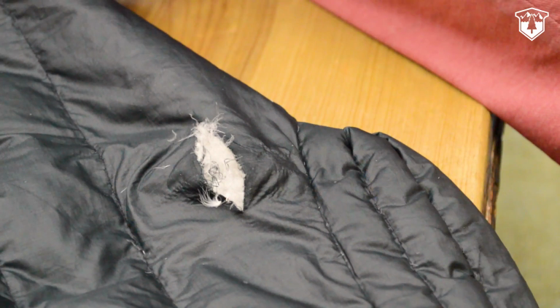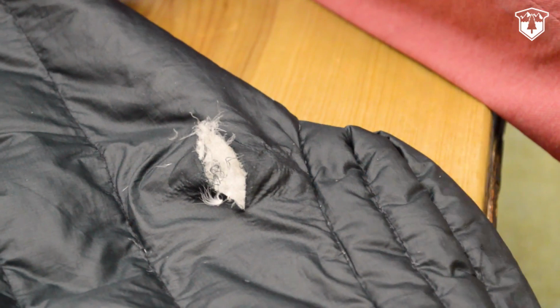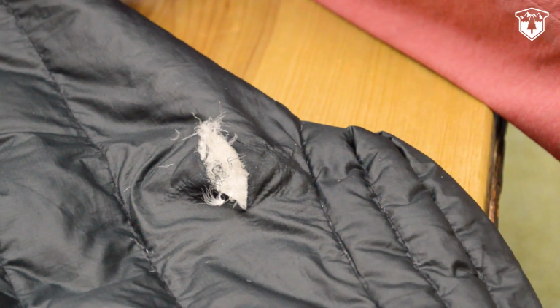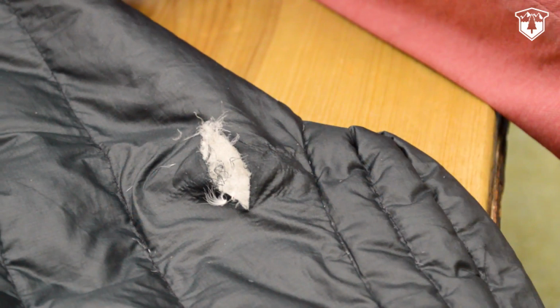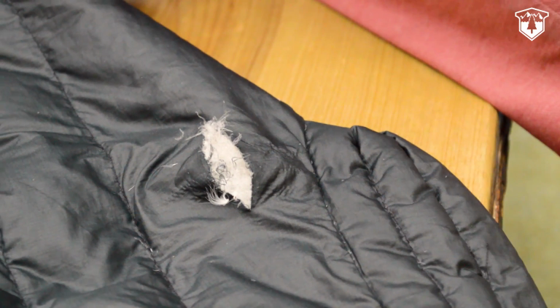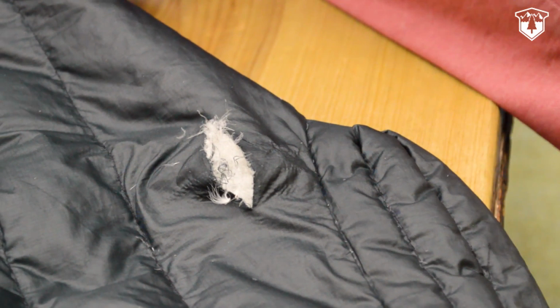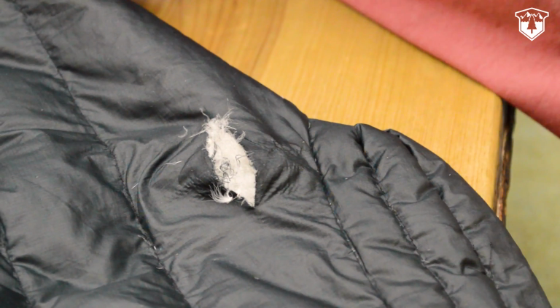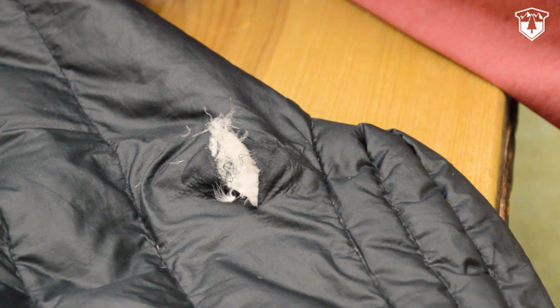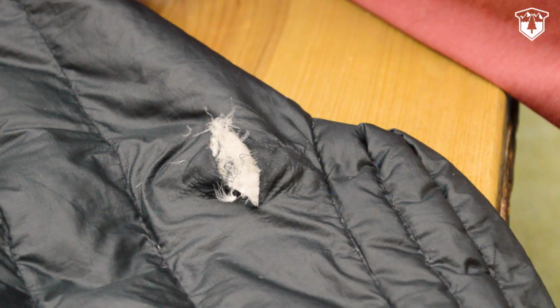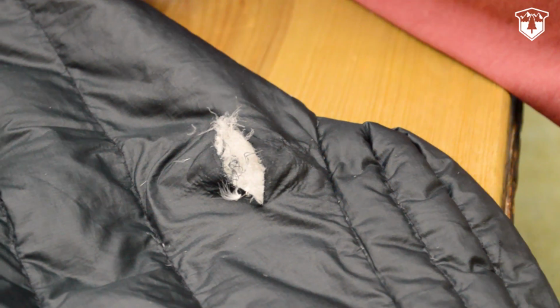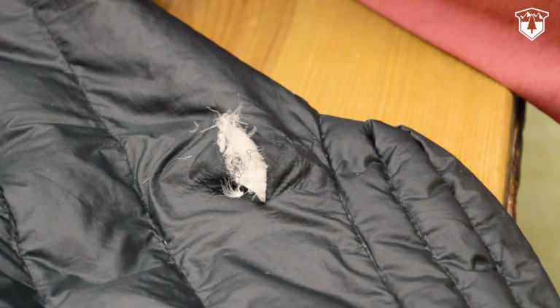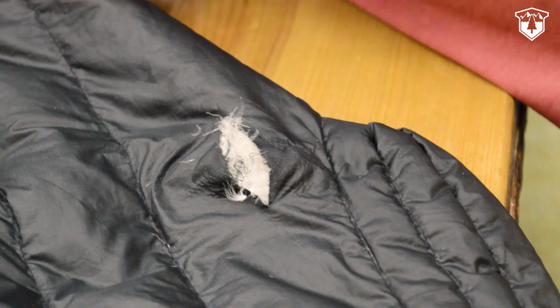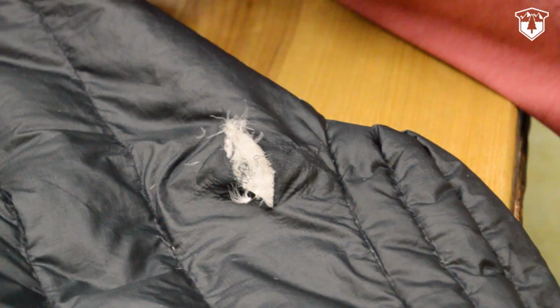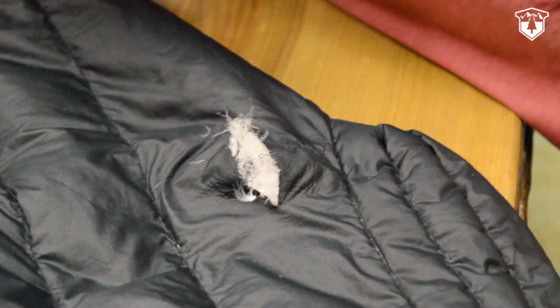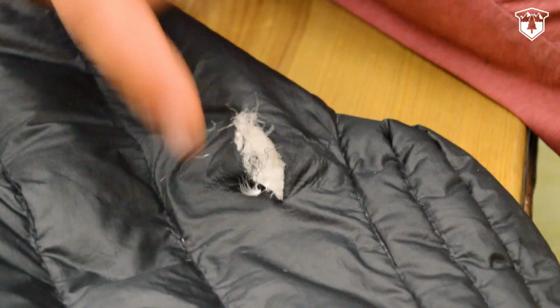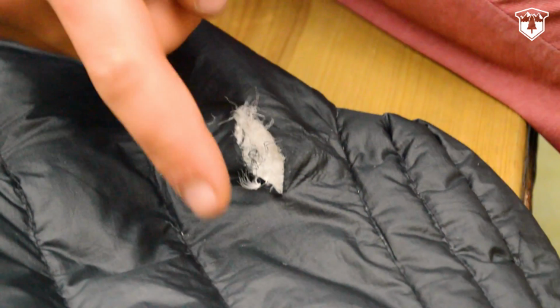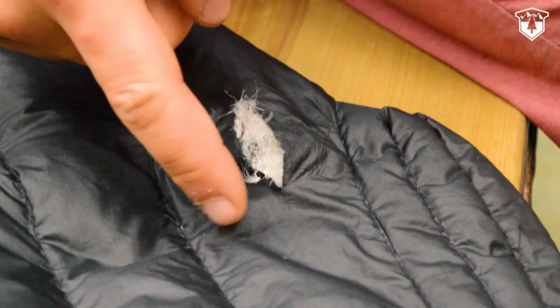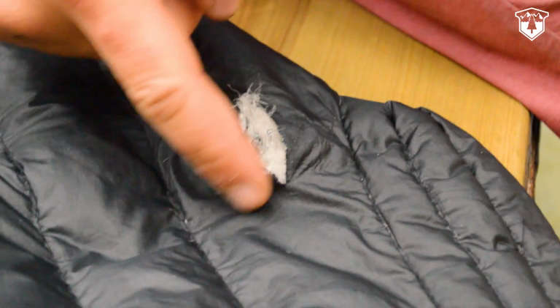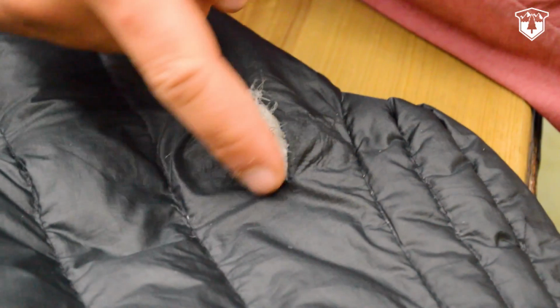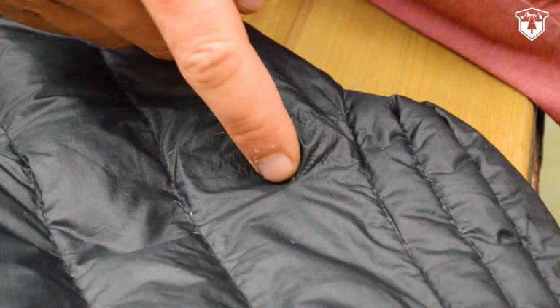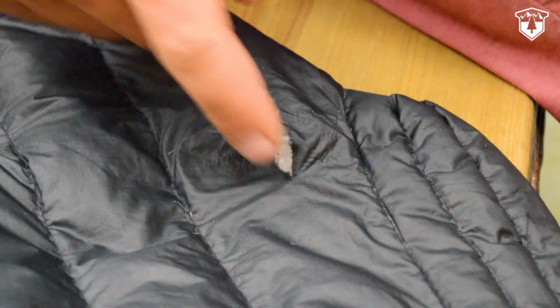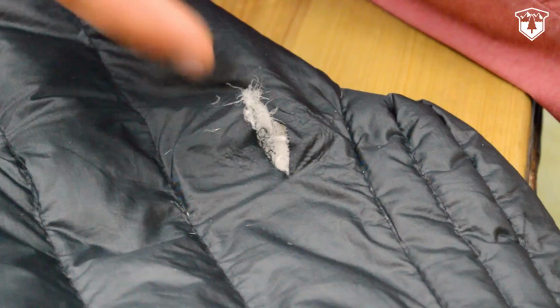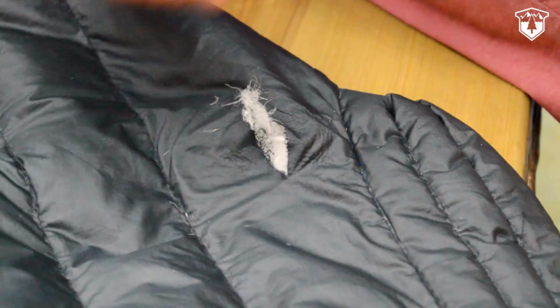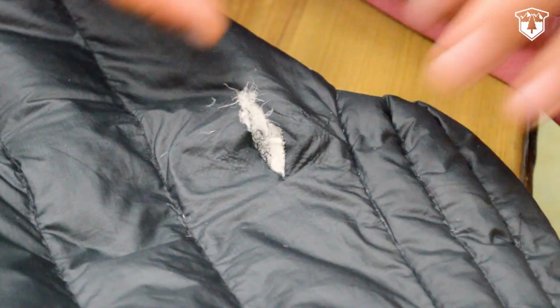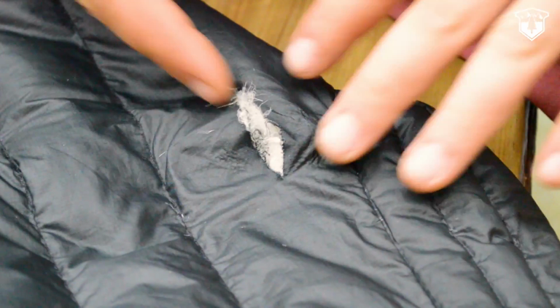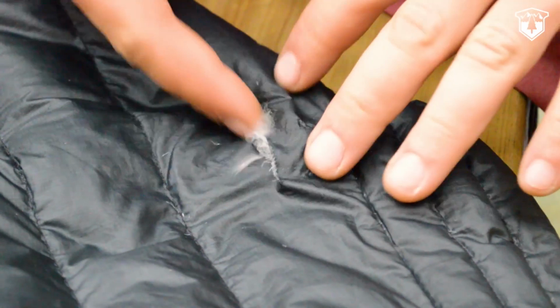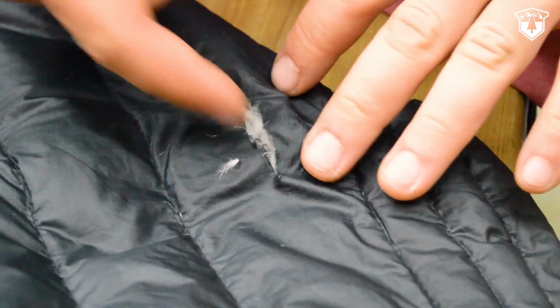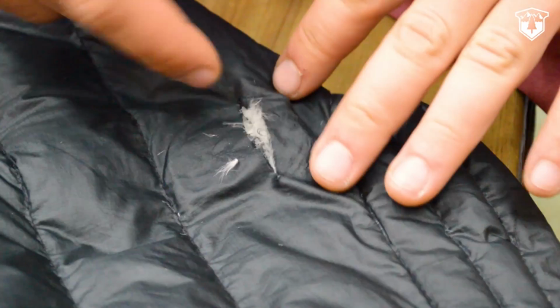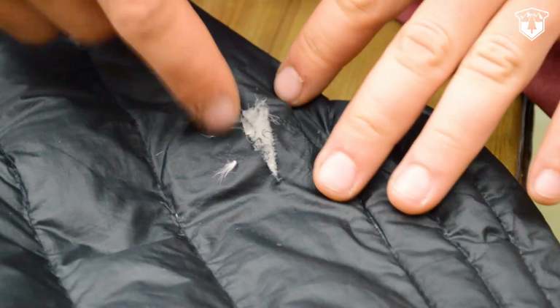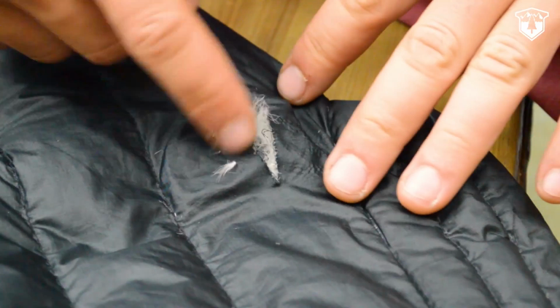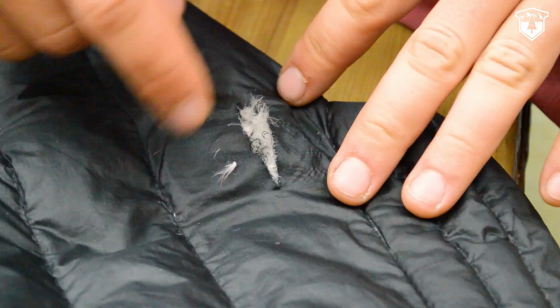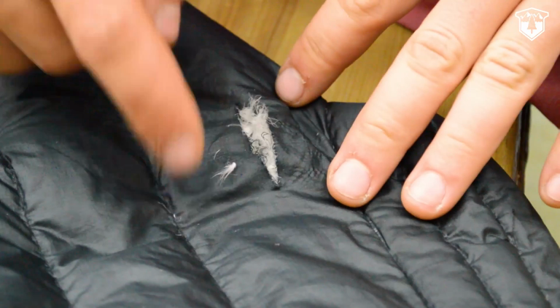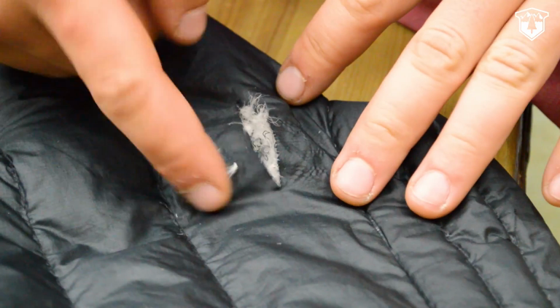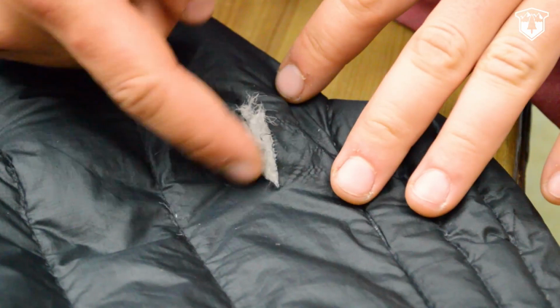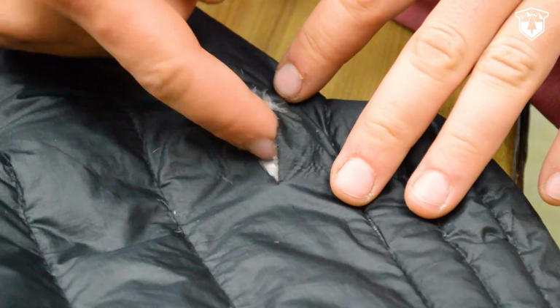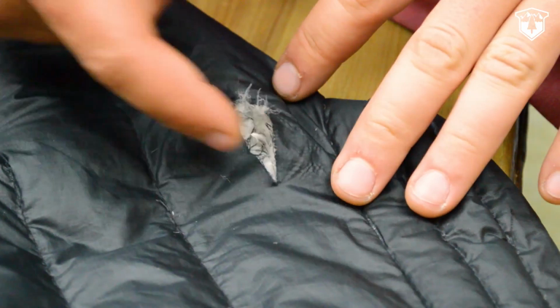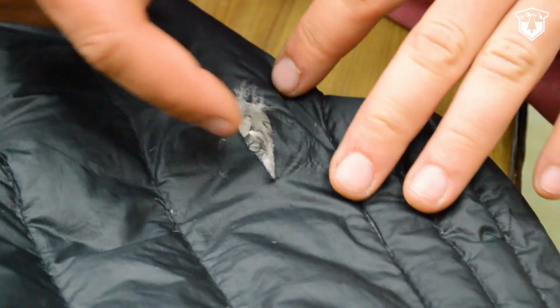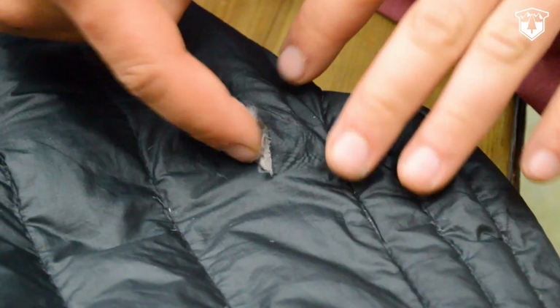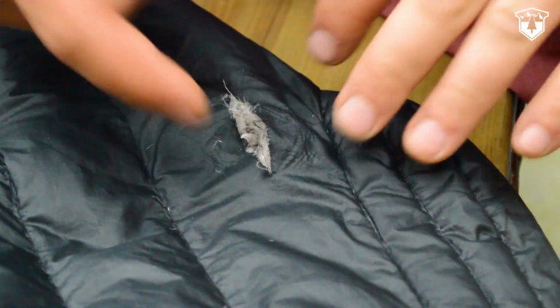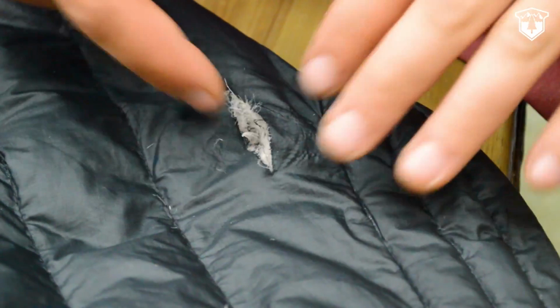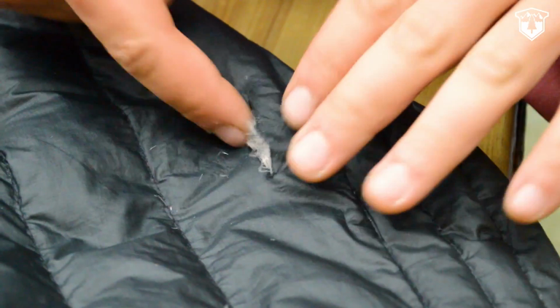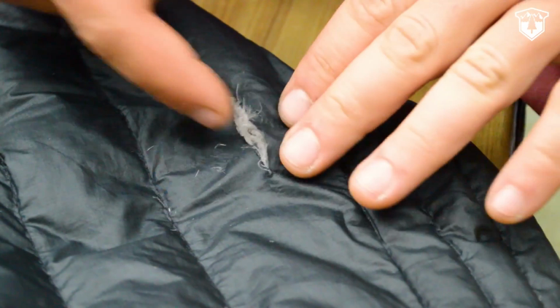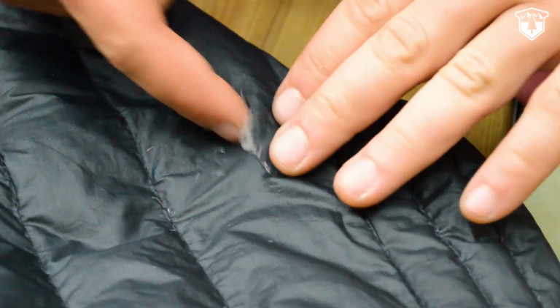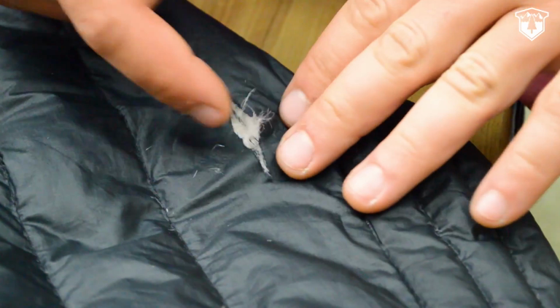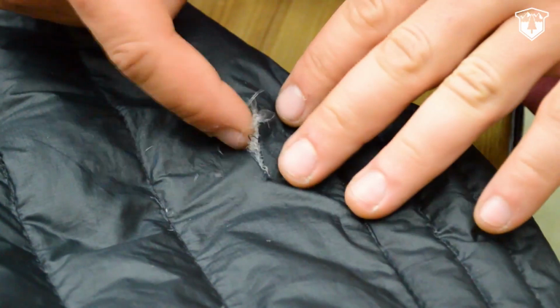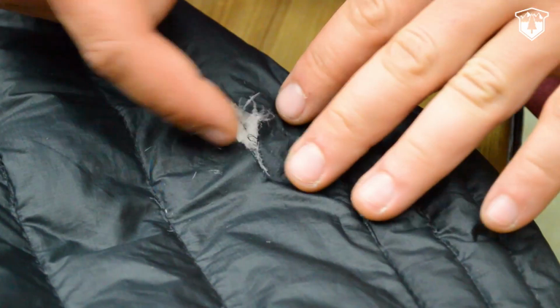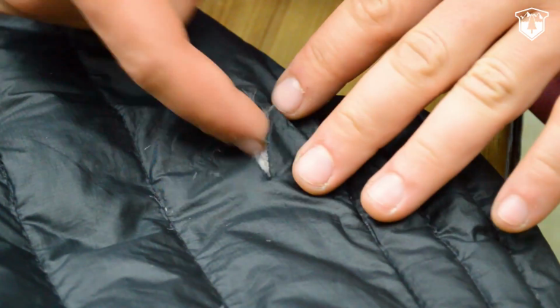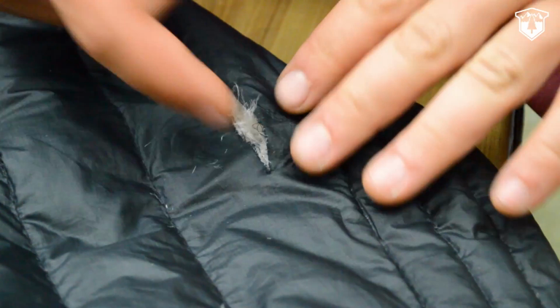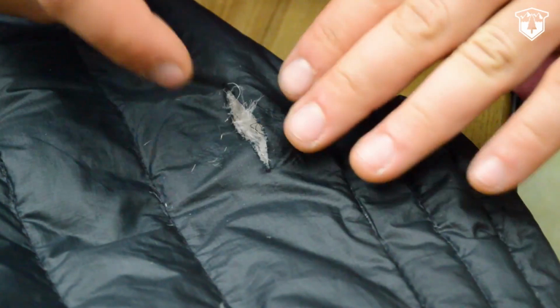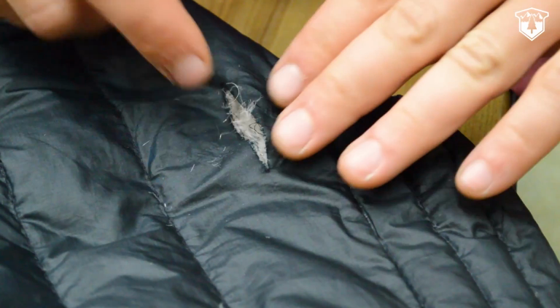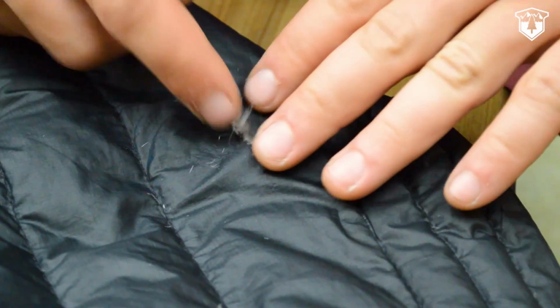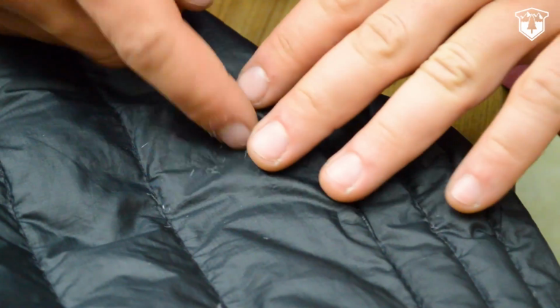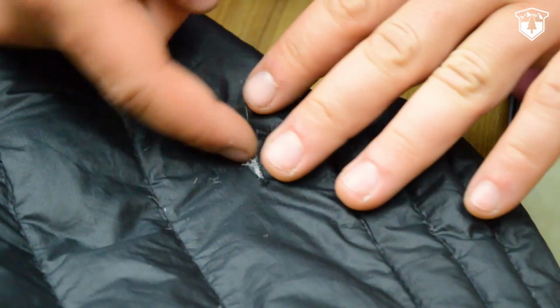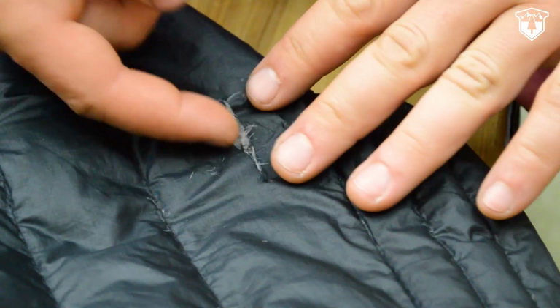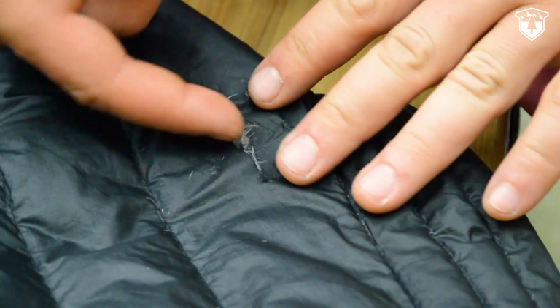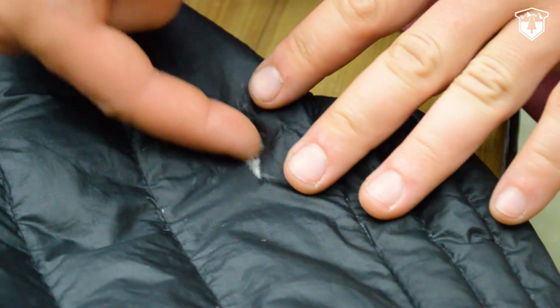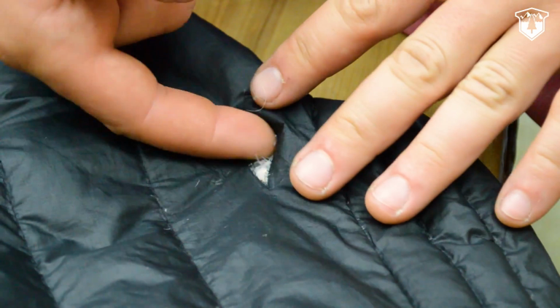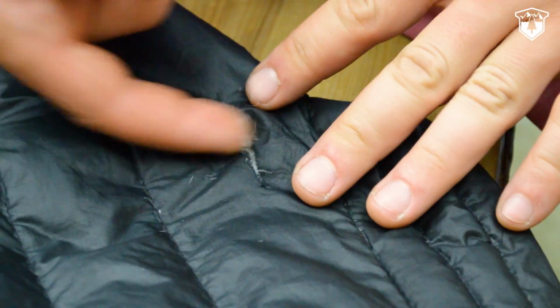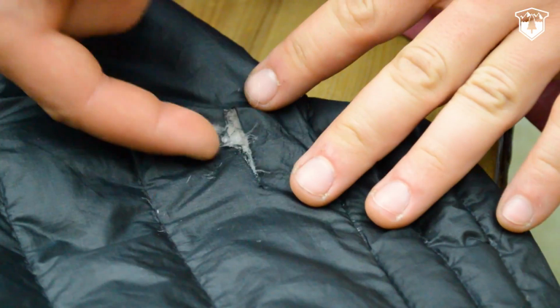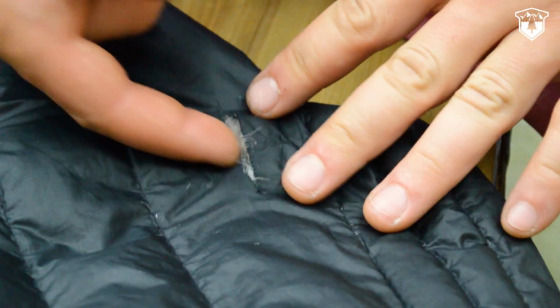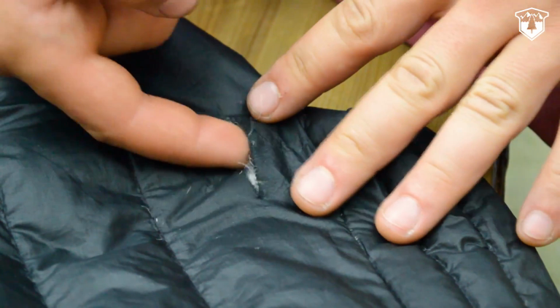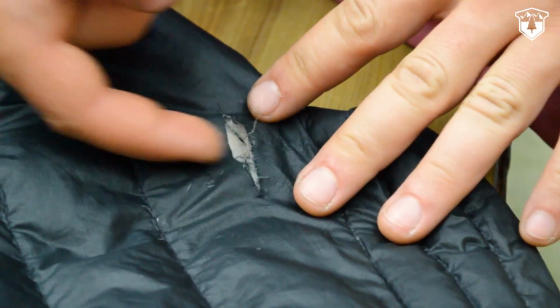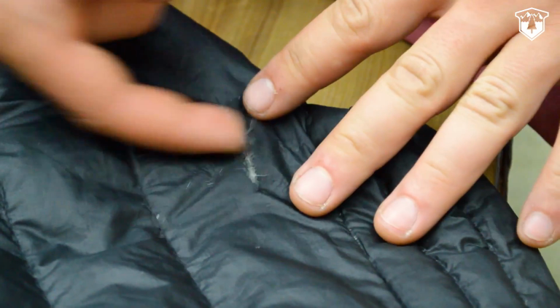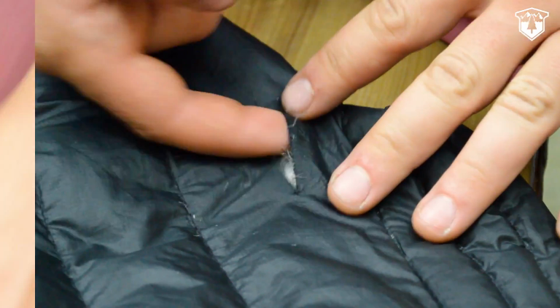Step one is to examine the repair site. Clean it up, make sure all the down is inside the jacket, and make sure that there are no stray threads.